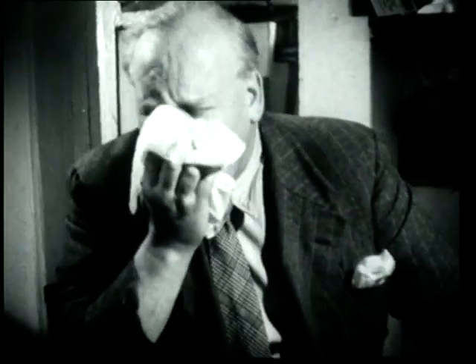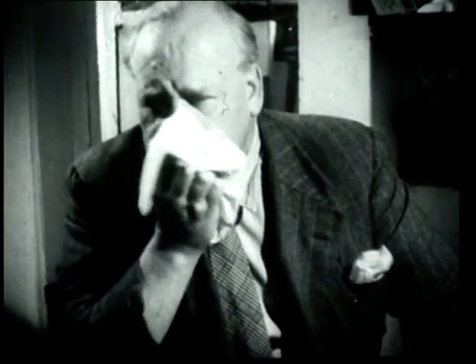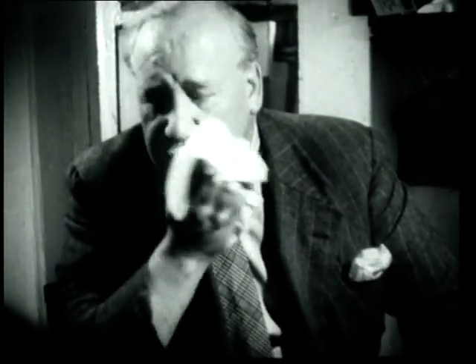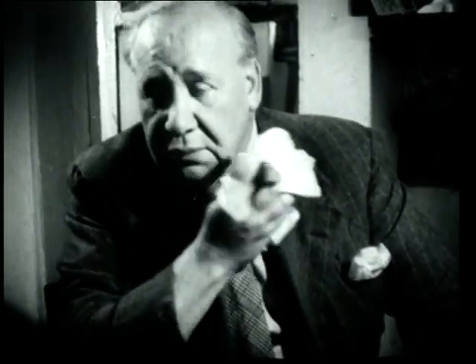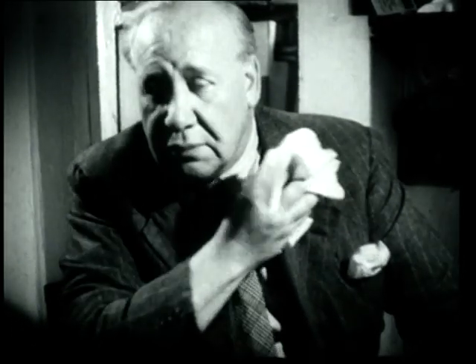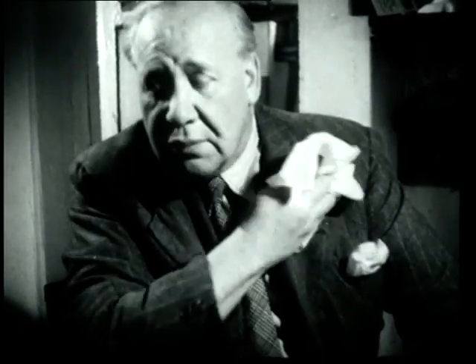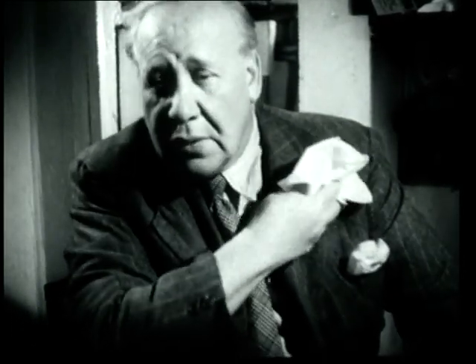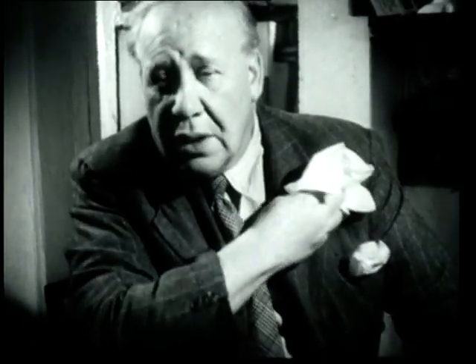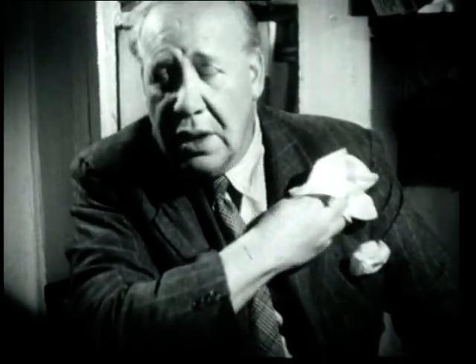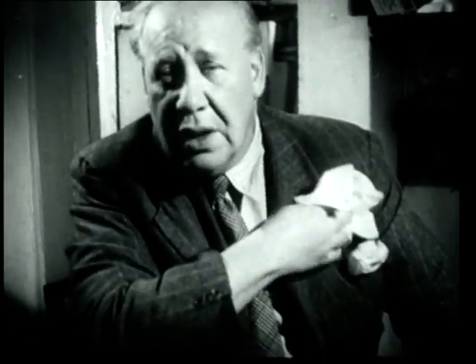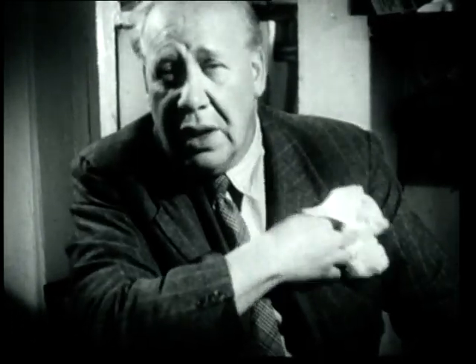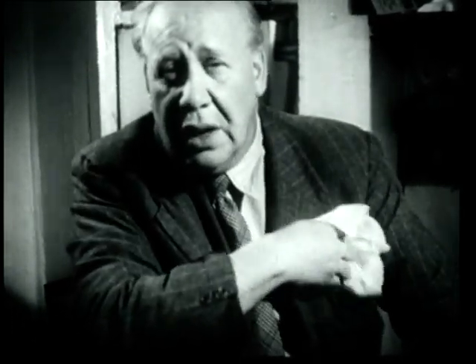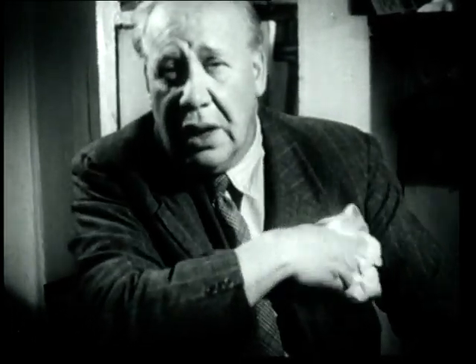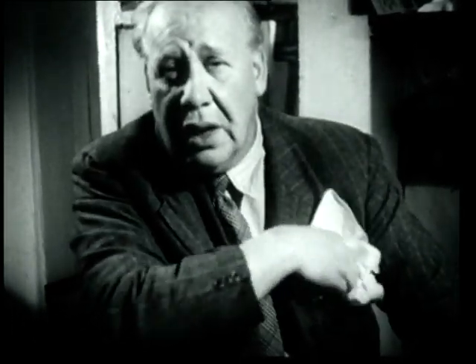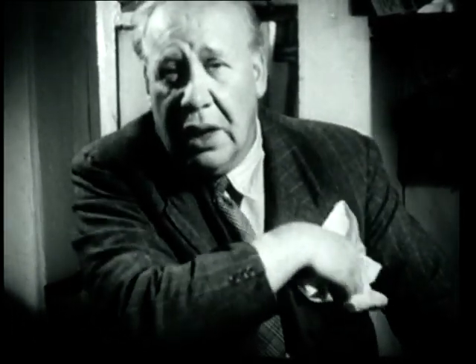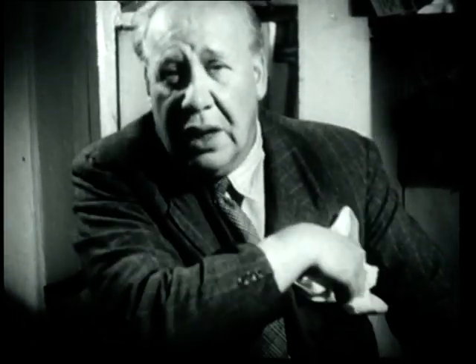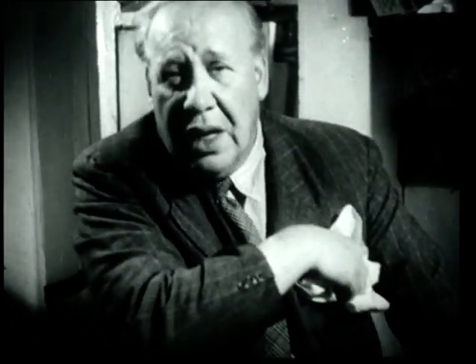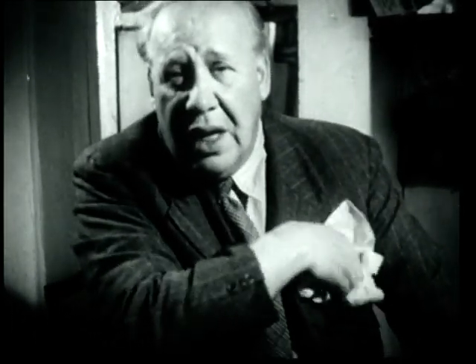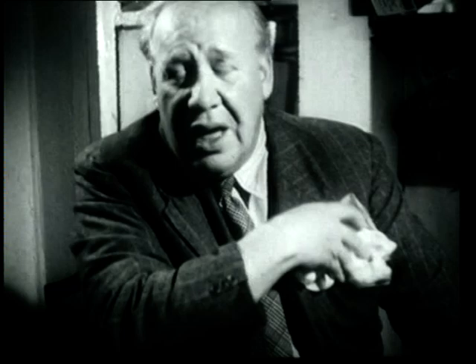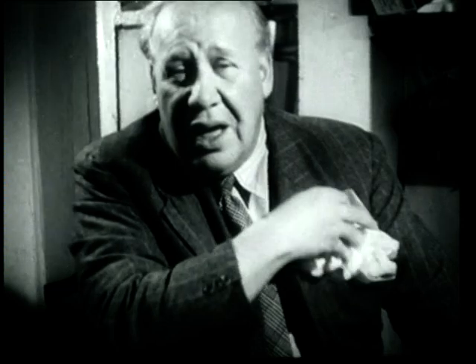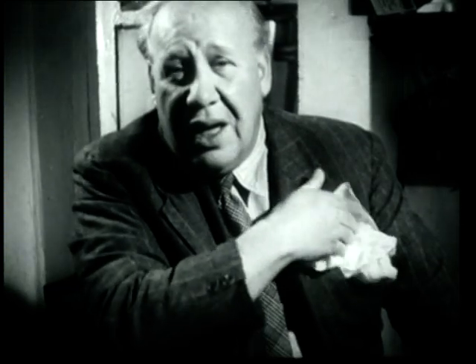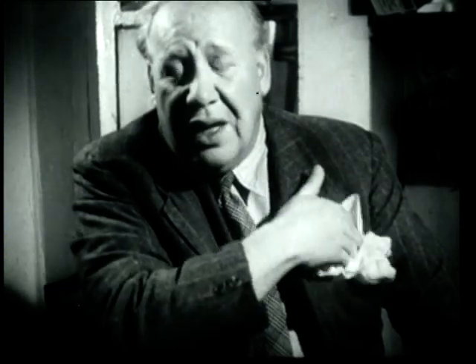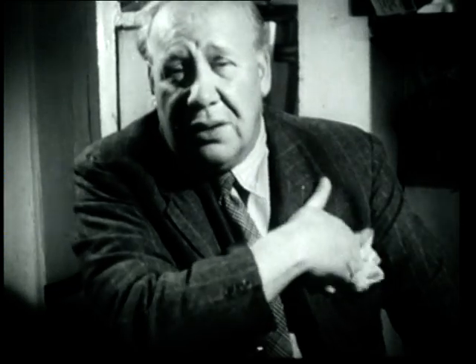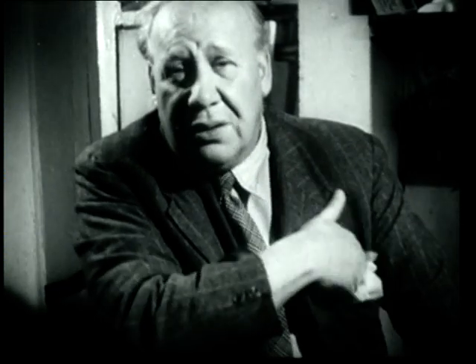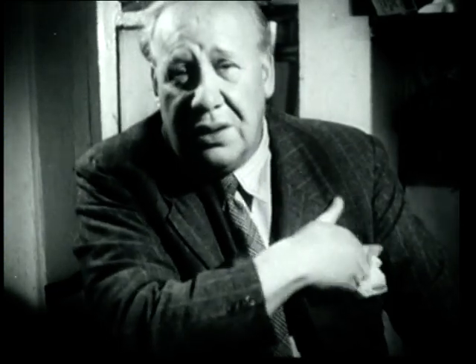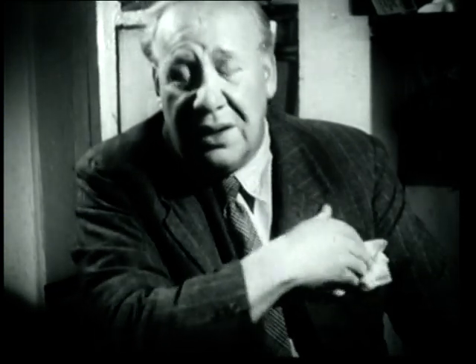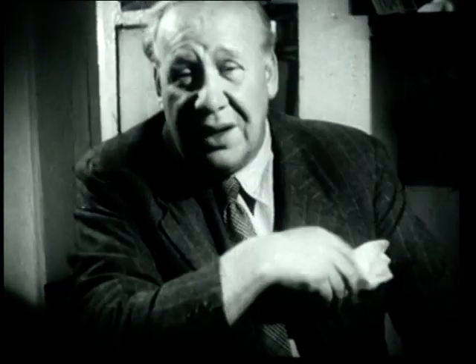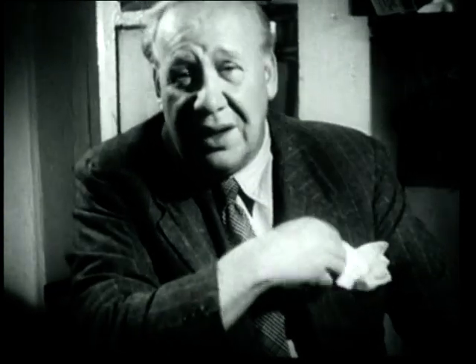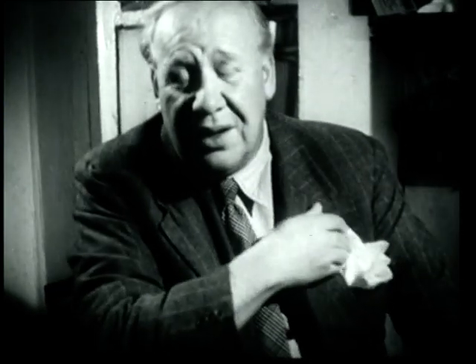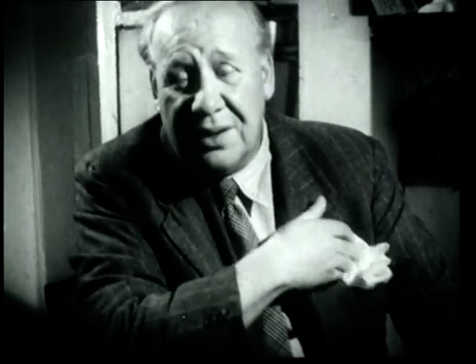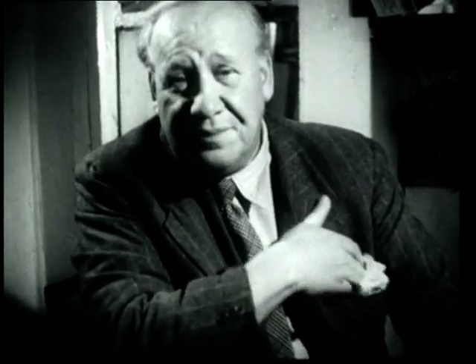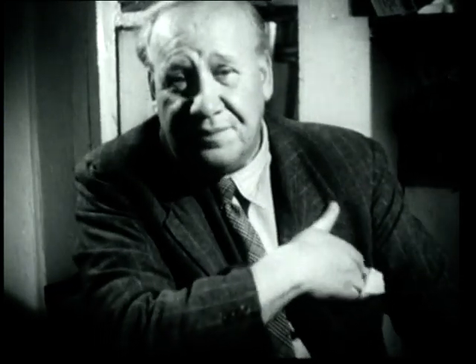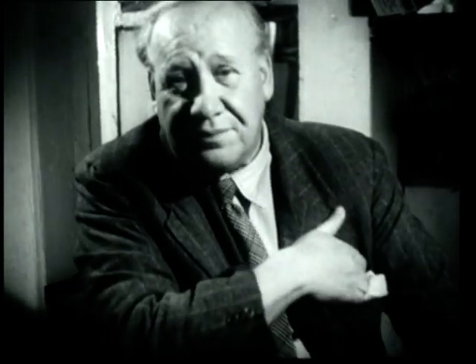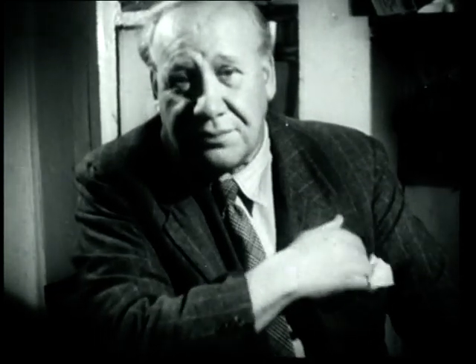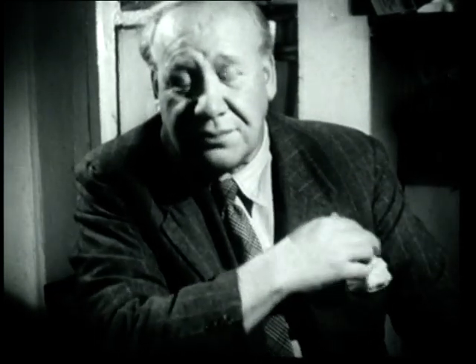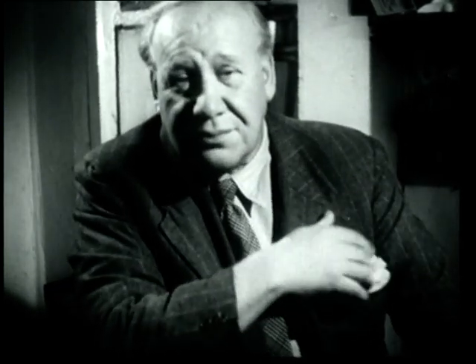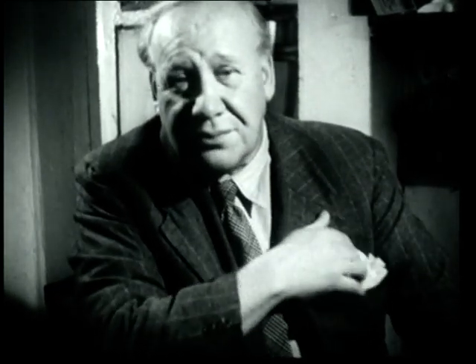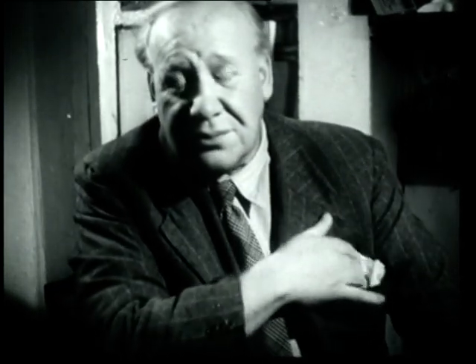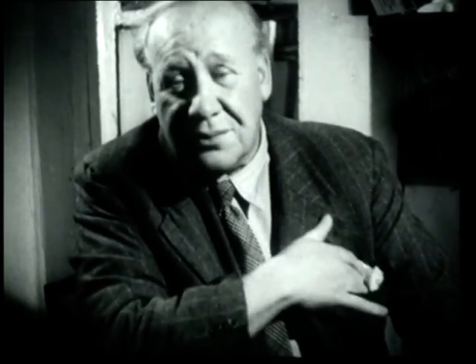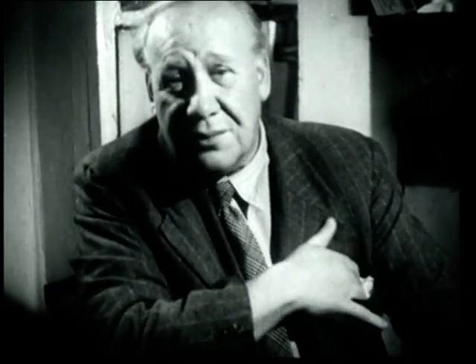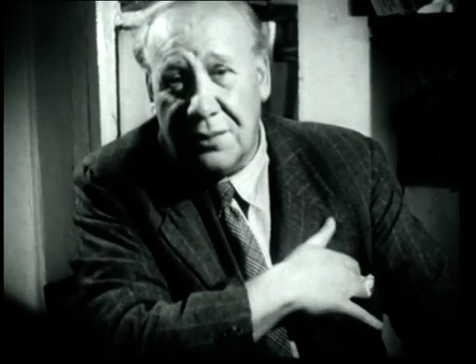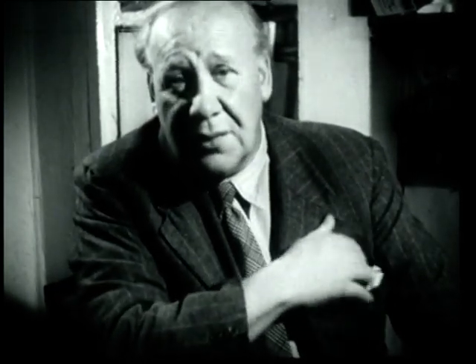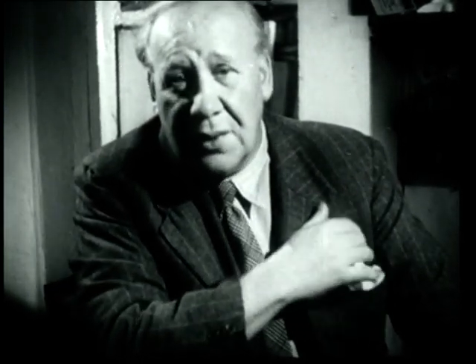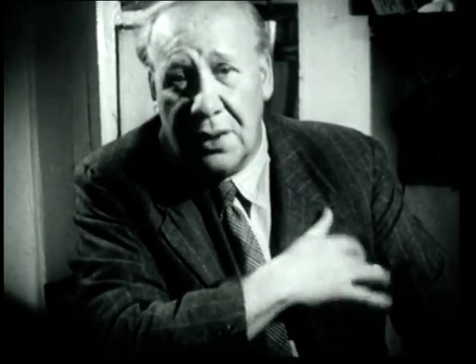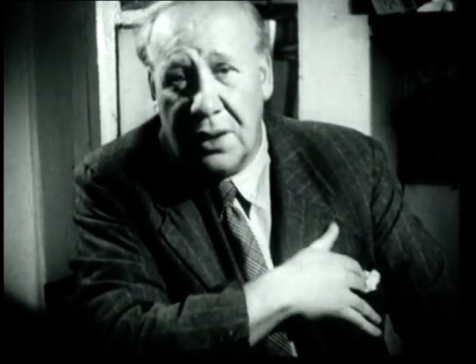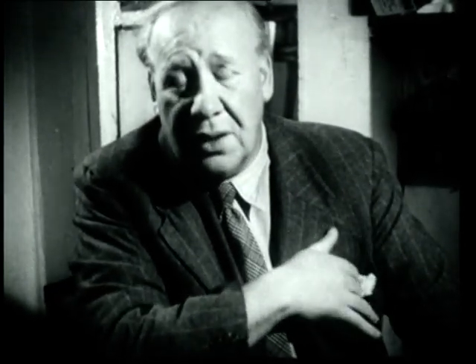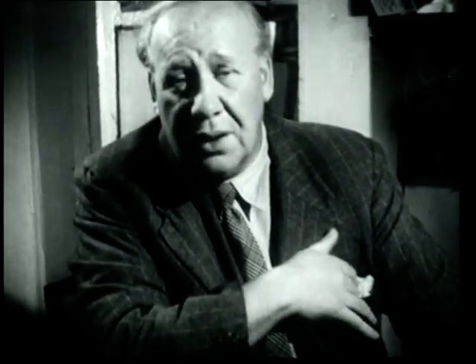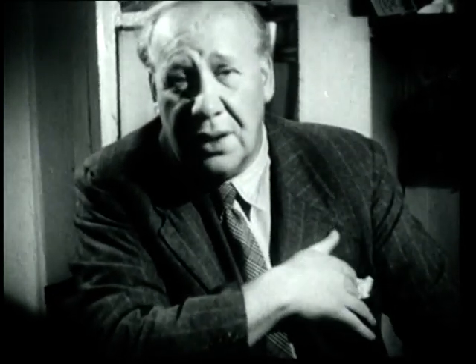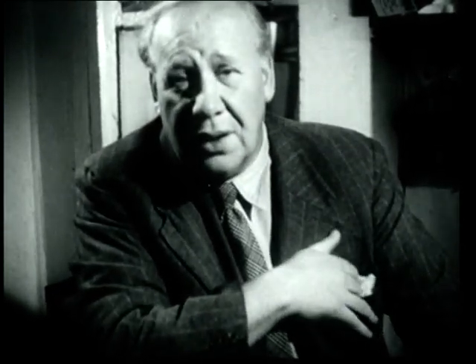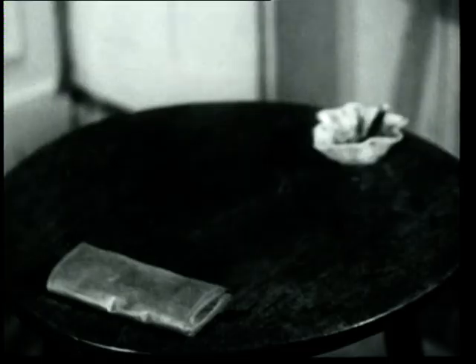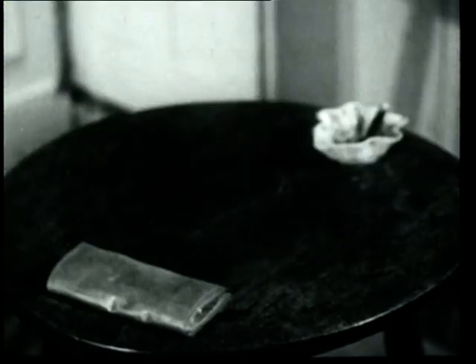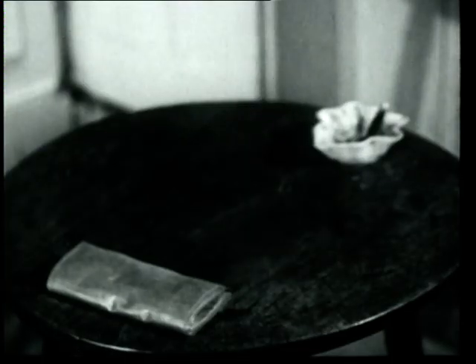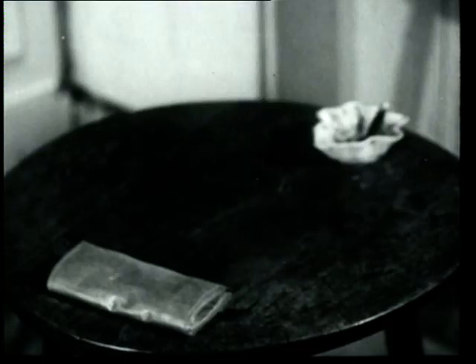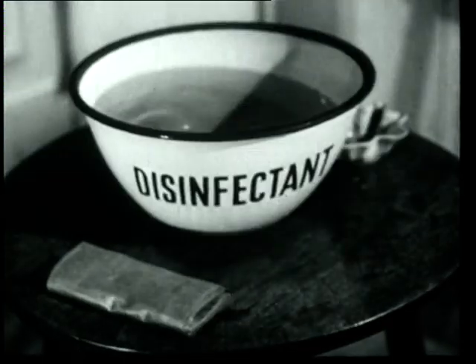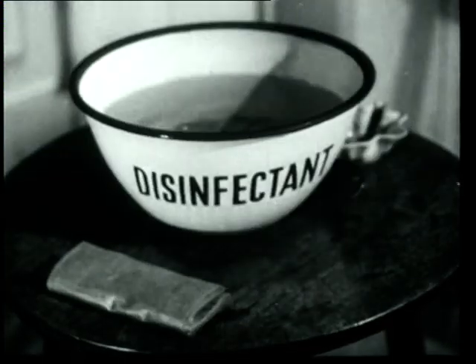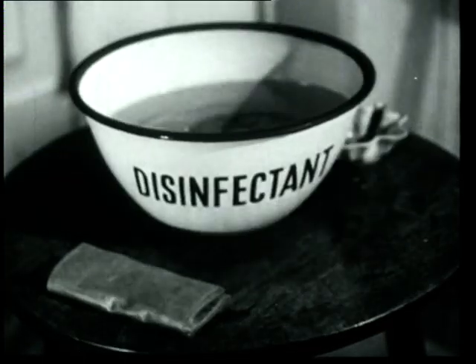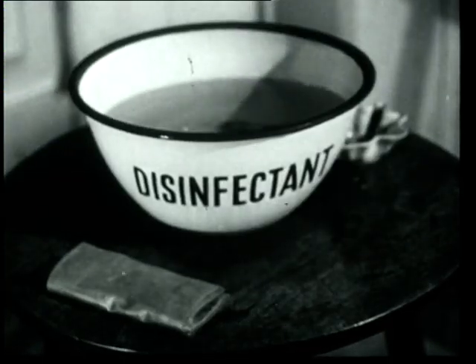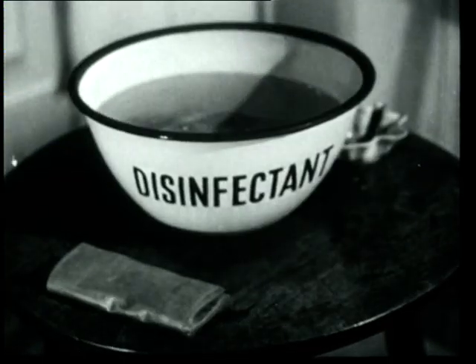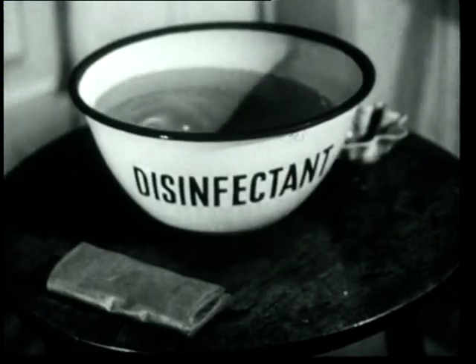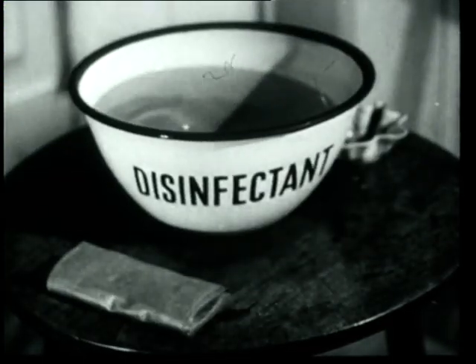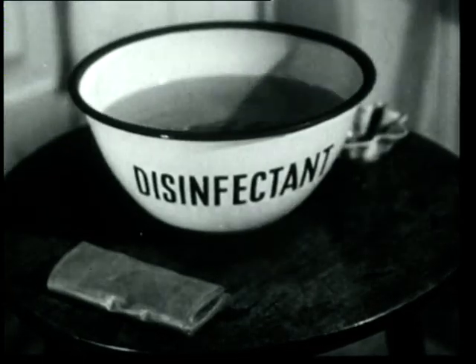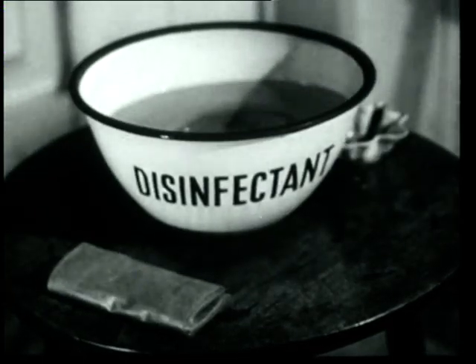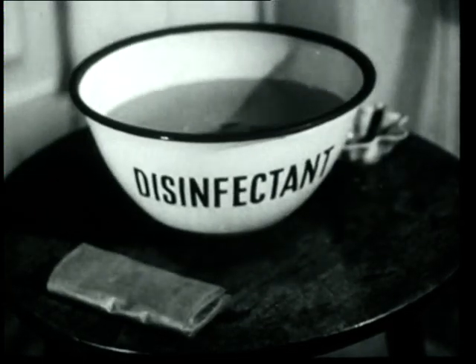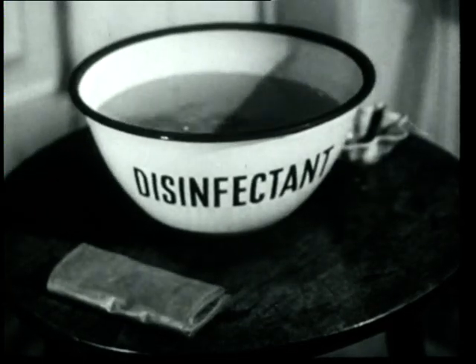Excellent! Remember, cuffs and sneezes spread diseases. Now, number three, a bowl of disinfectant.